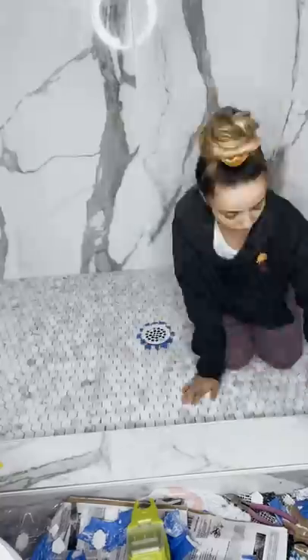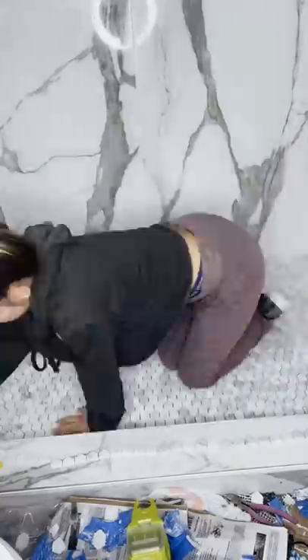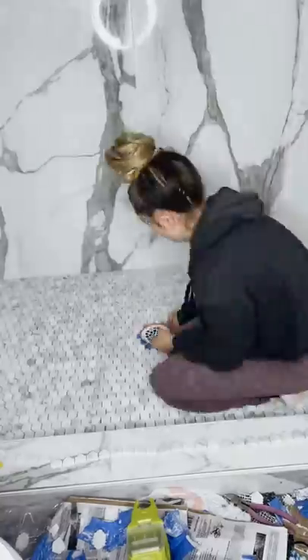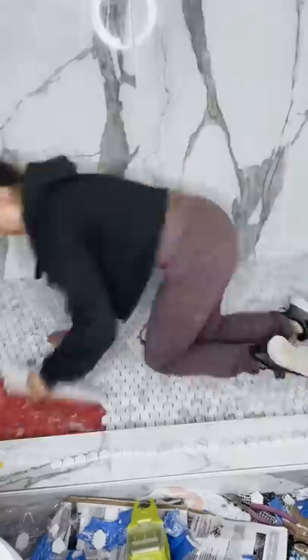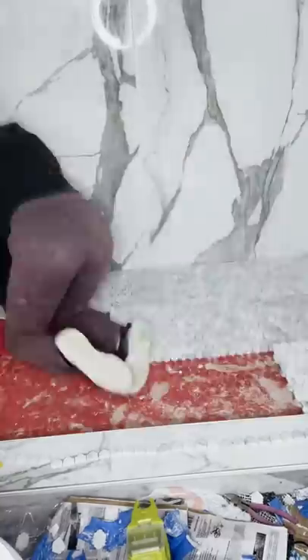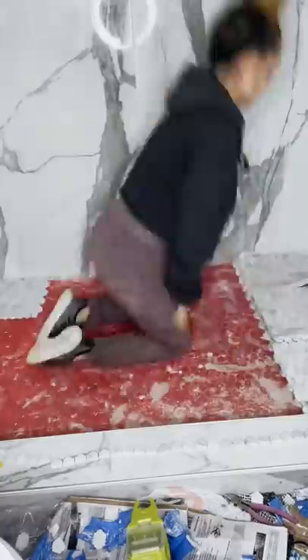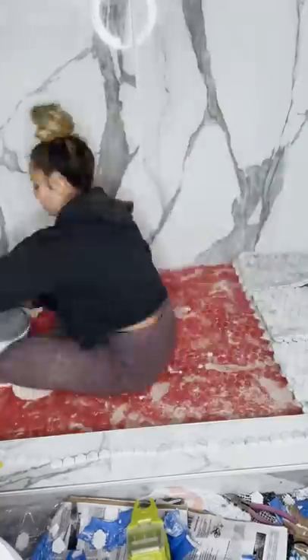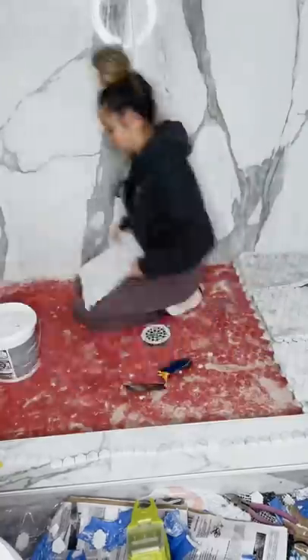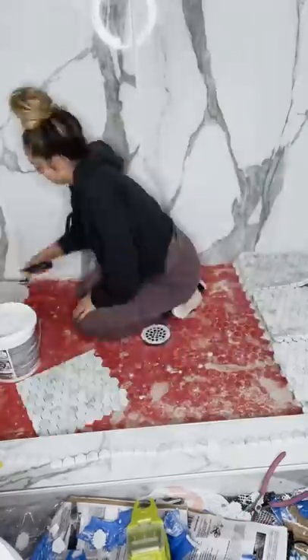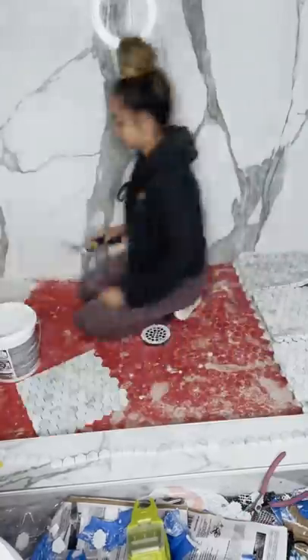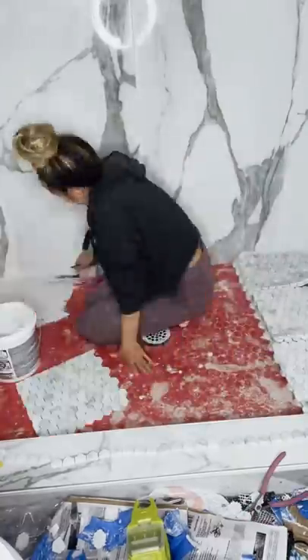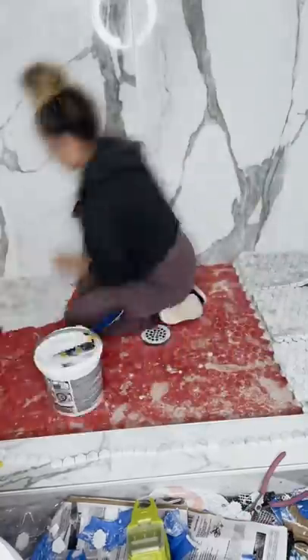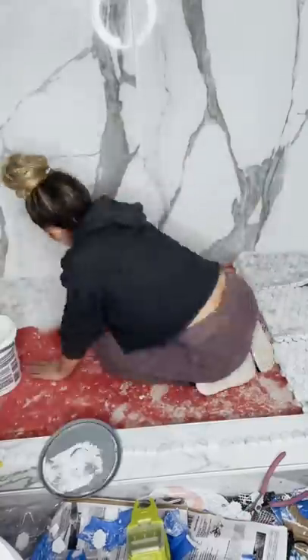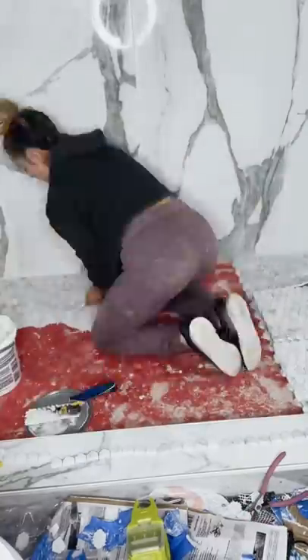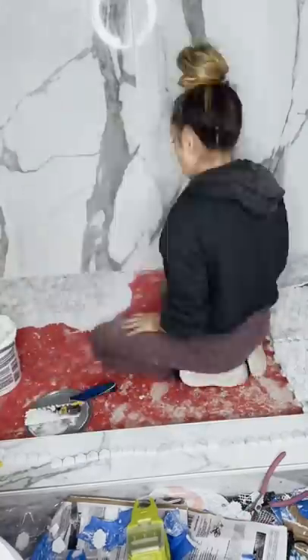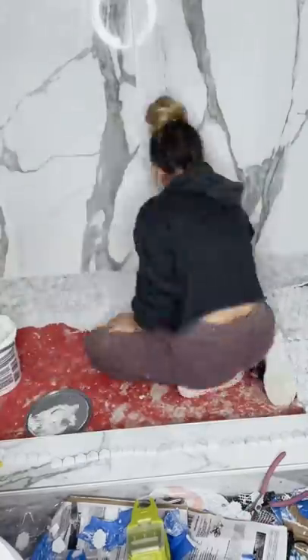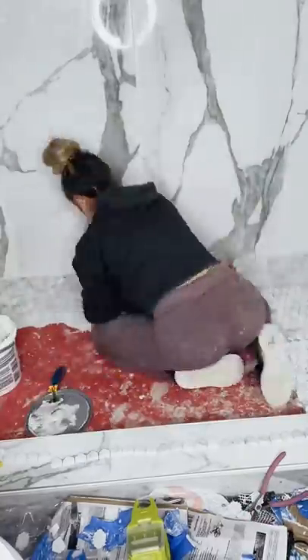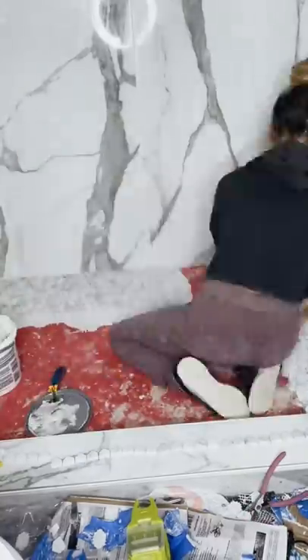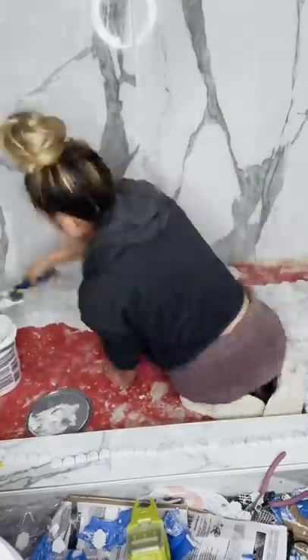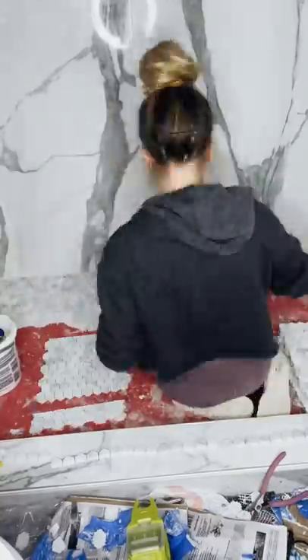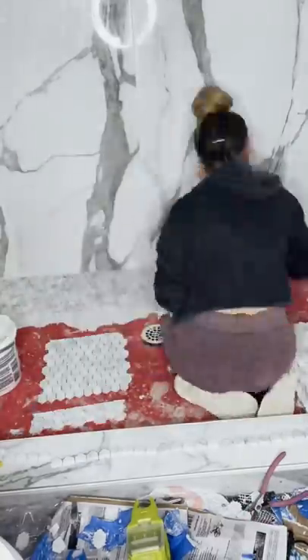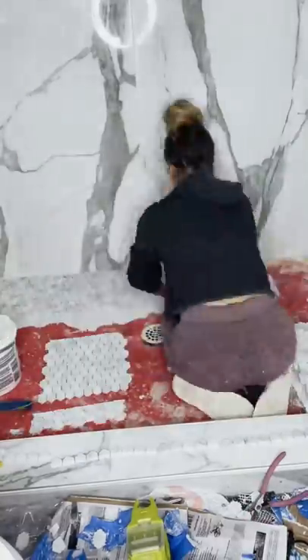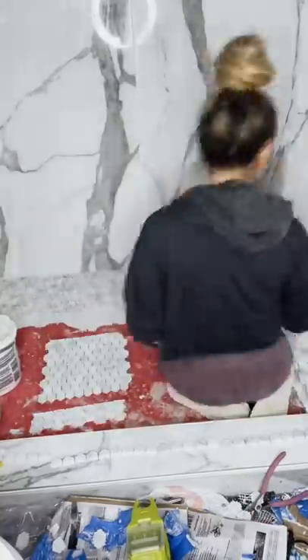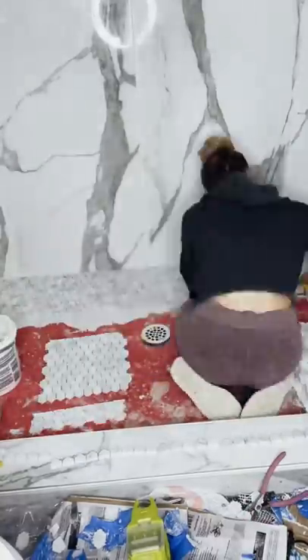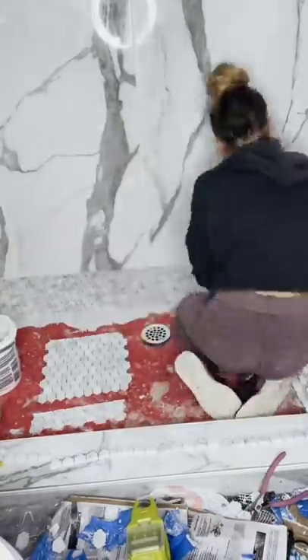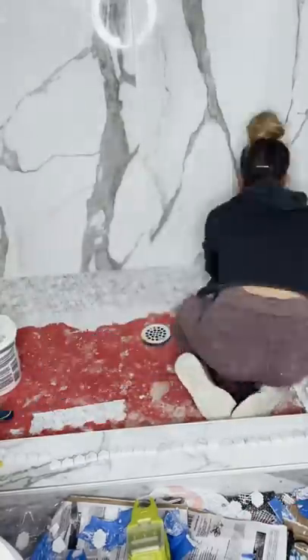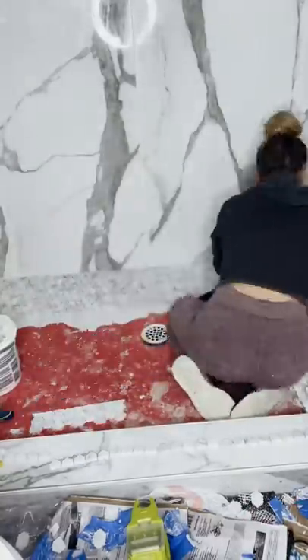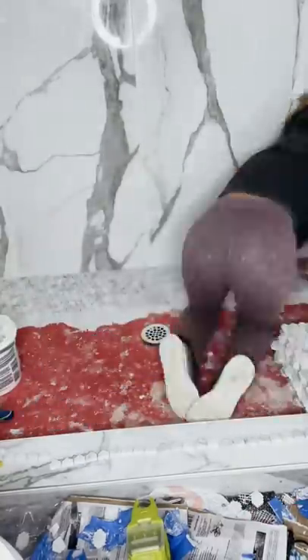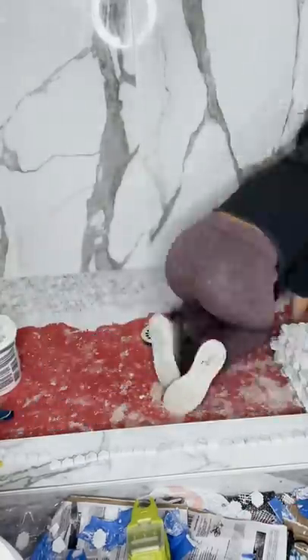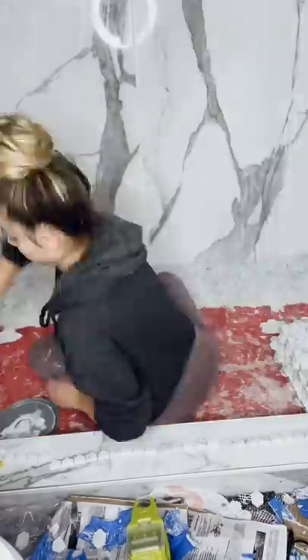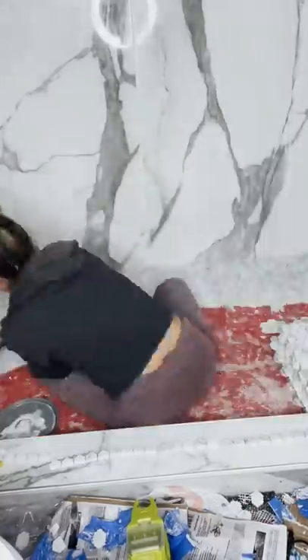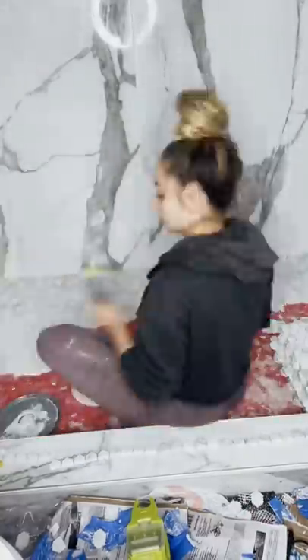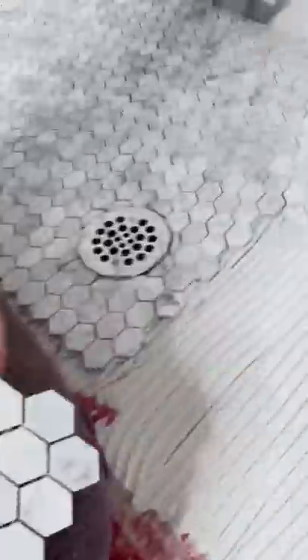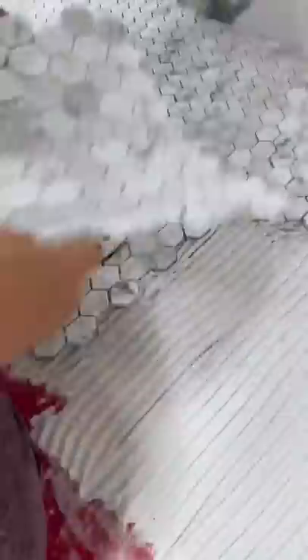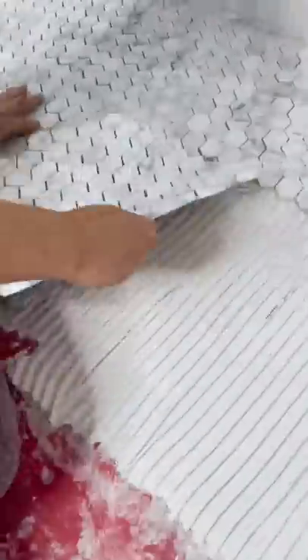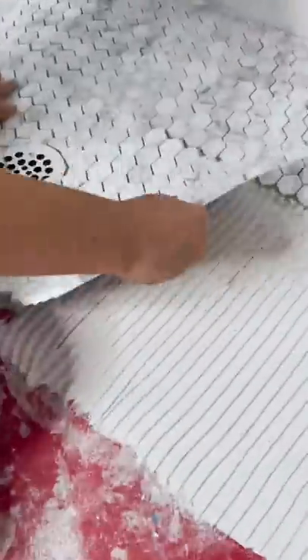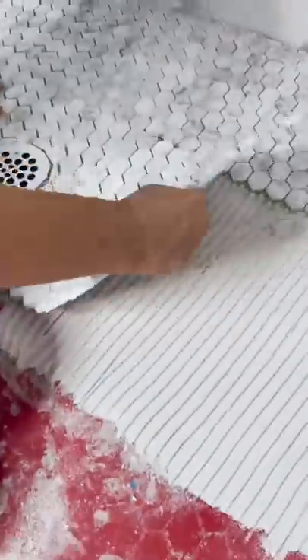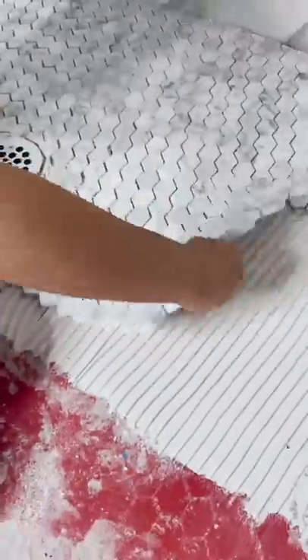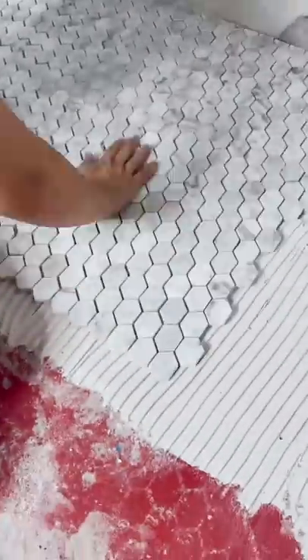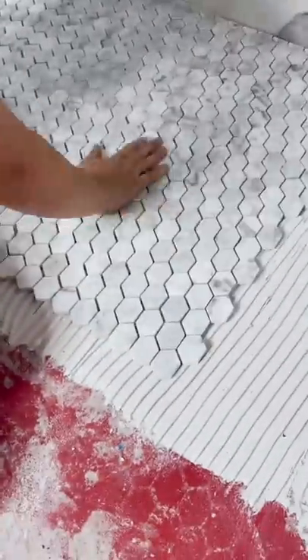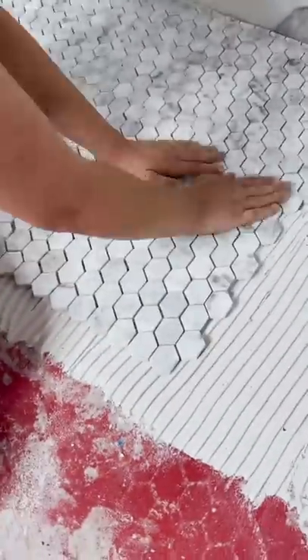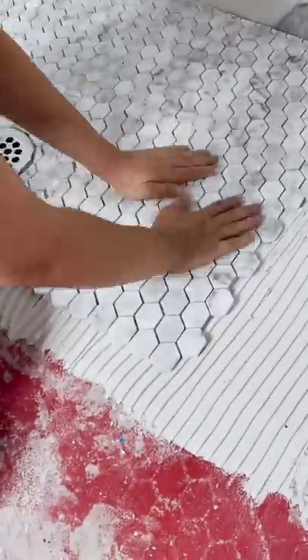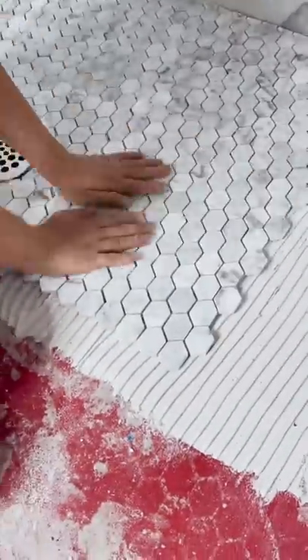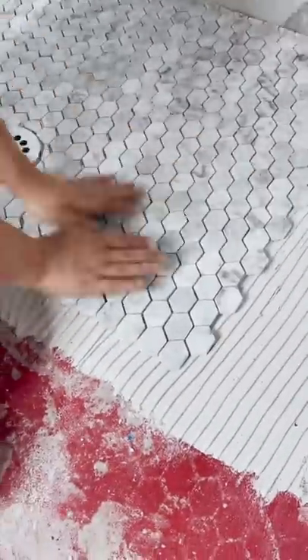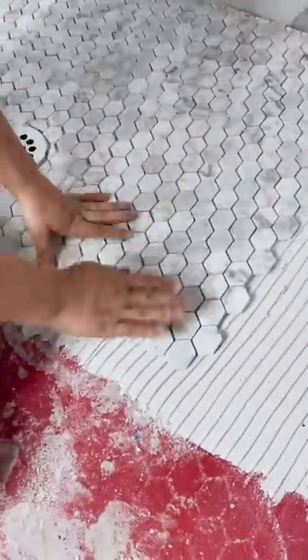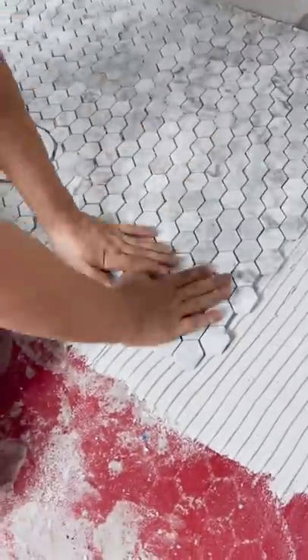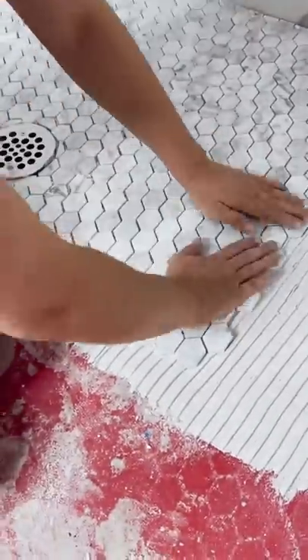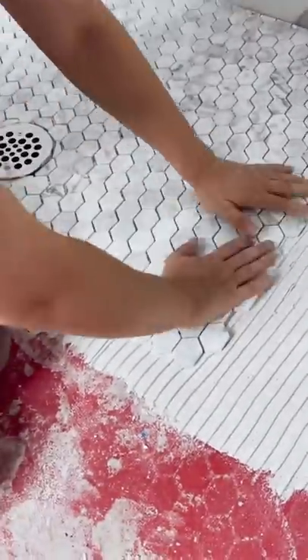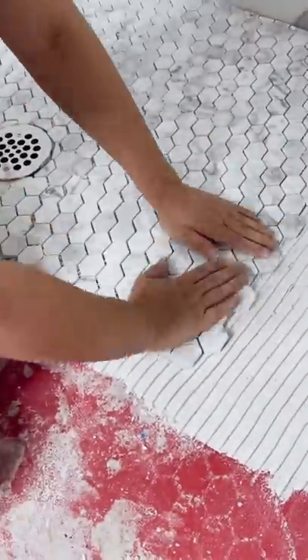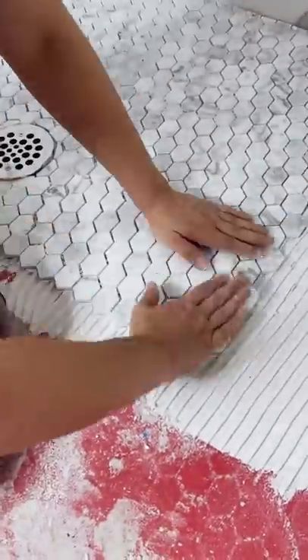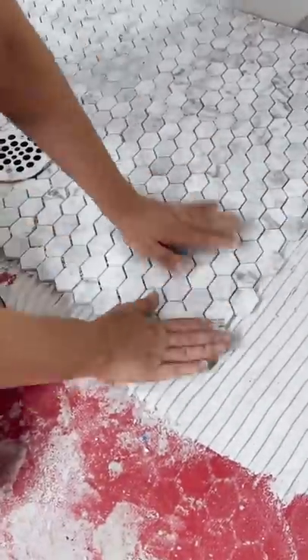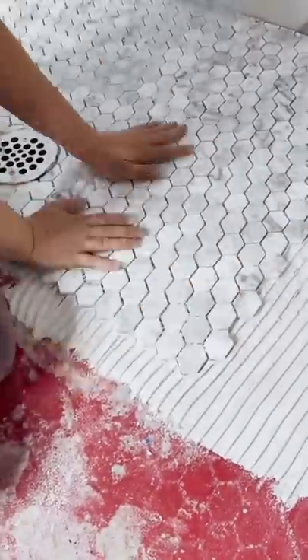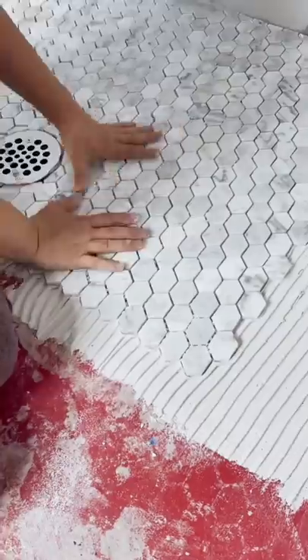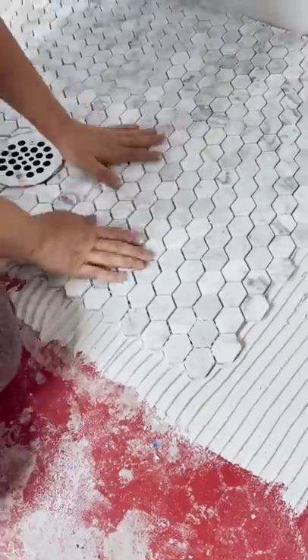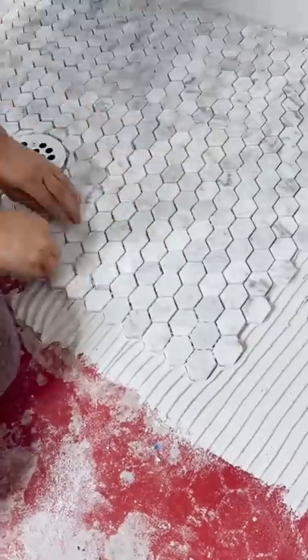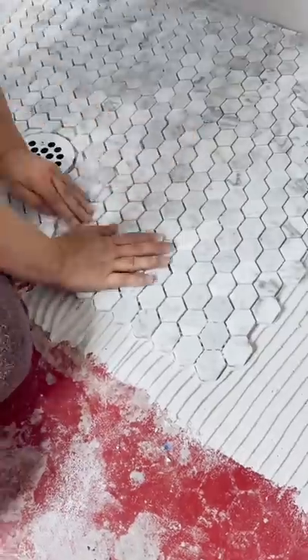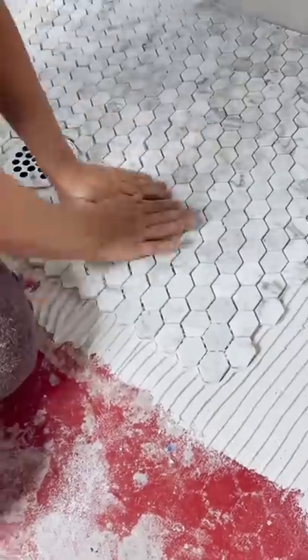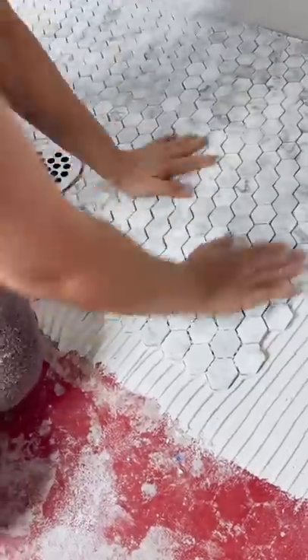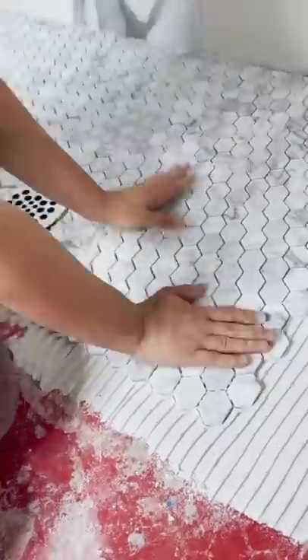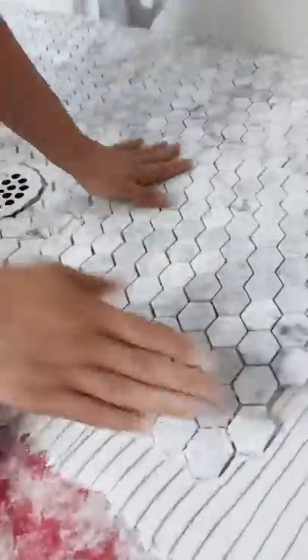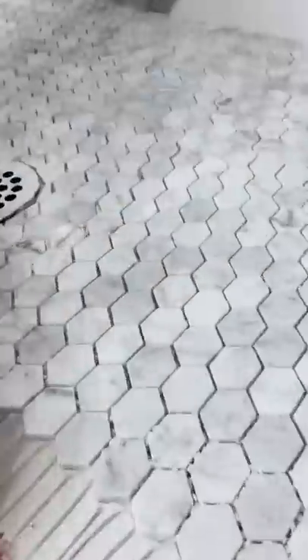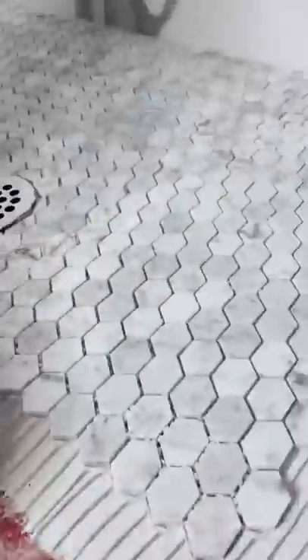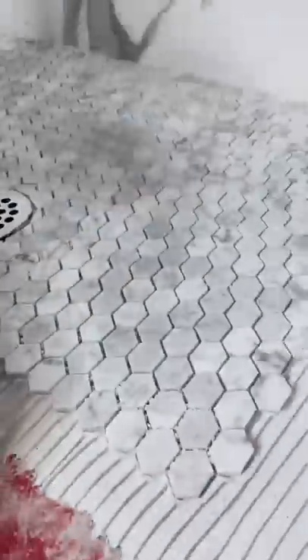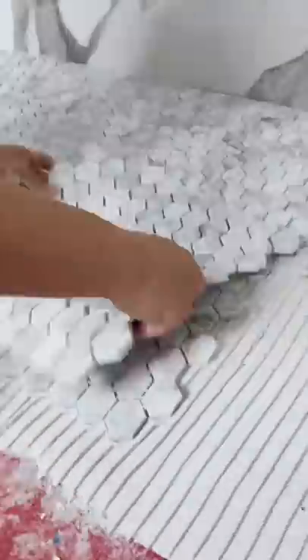Hot Mess House Renovation Part 80. Do not scroll because today you are getting the long-awaited reveal of the master bathroom.